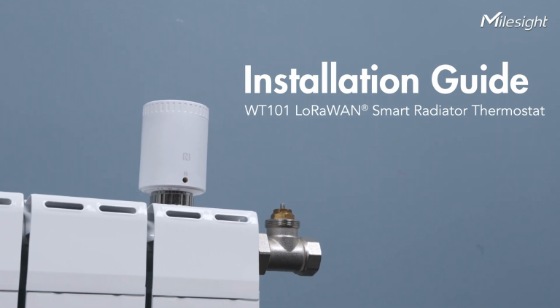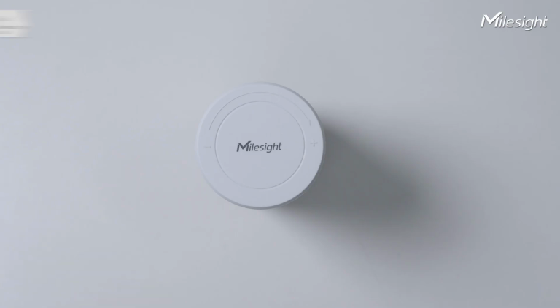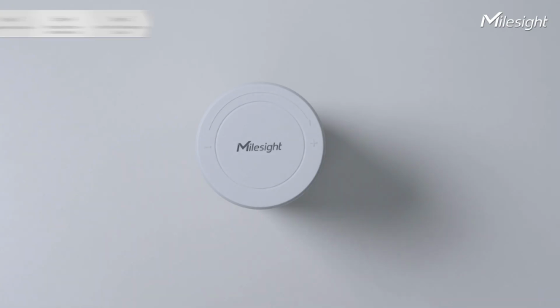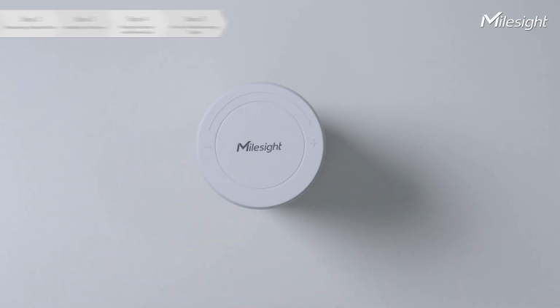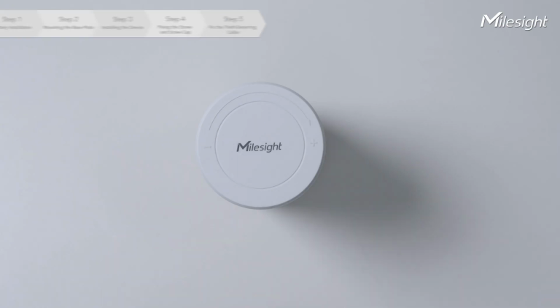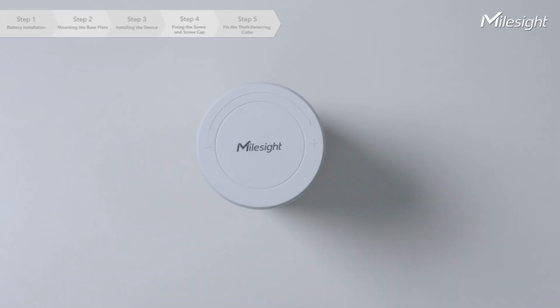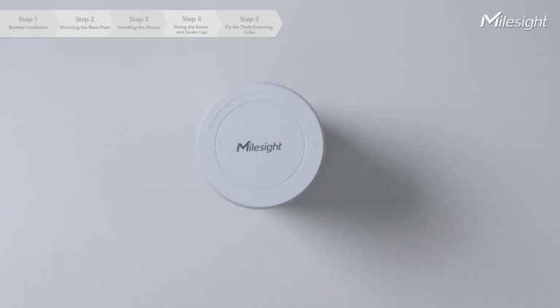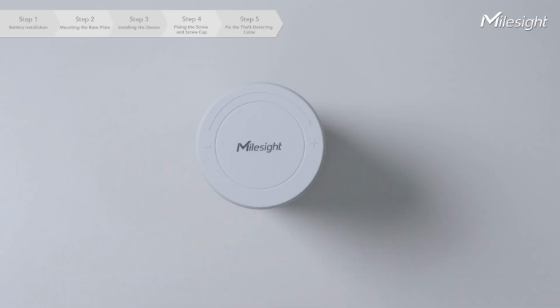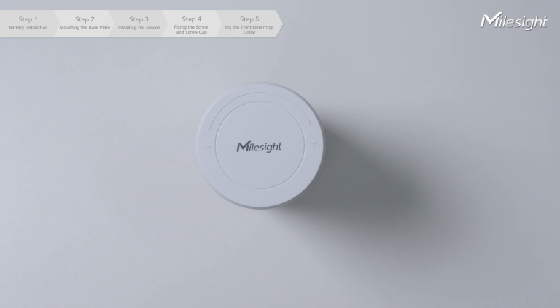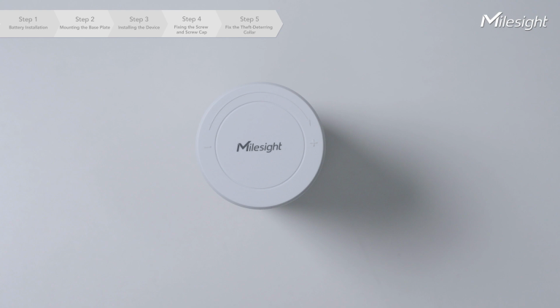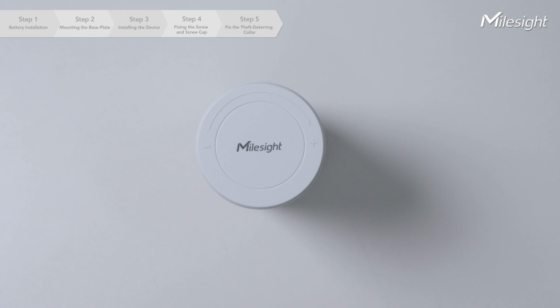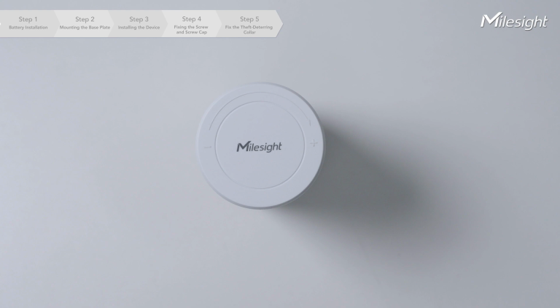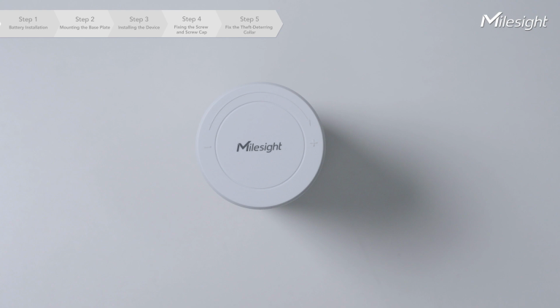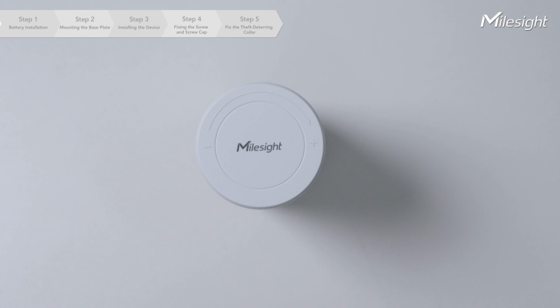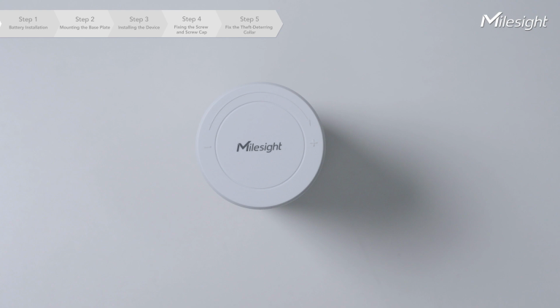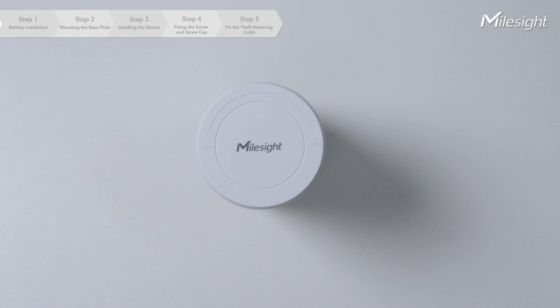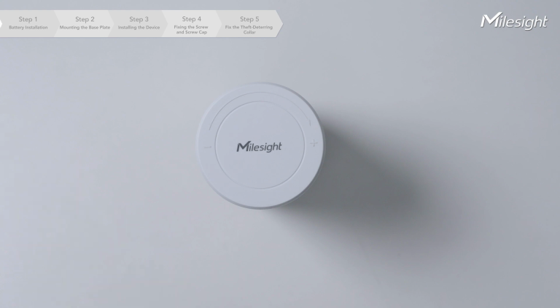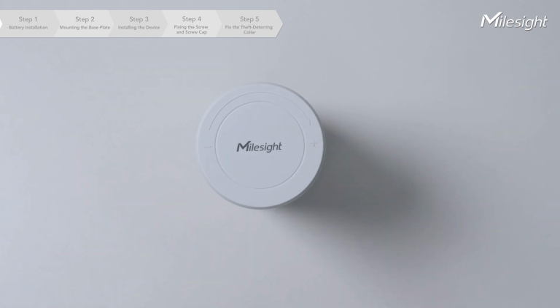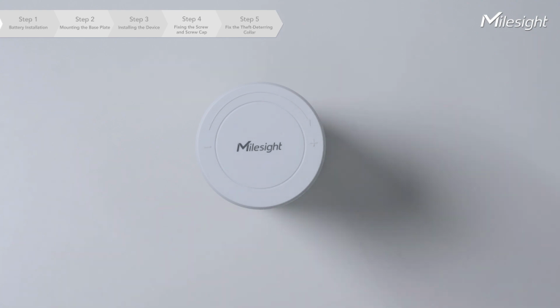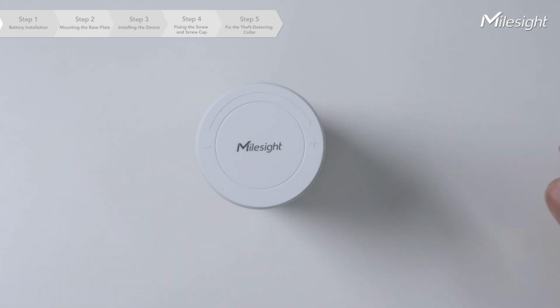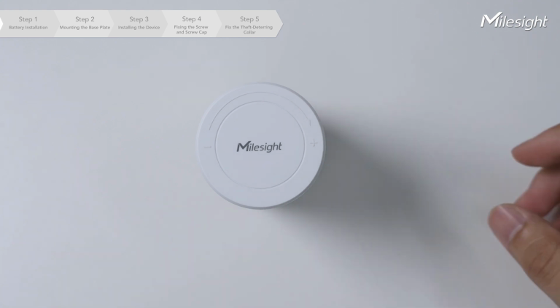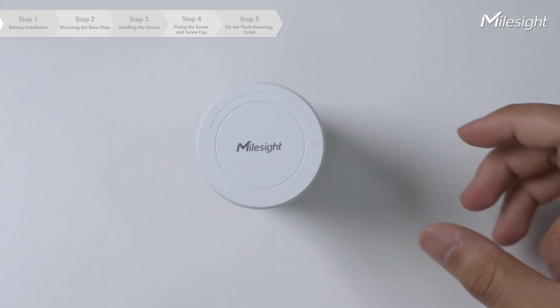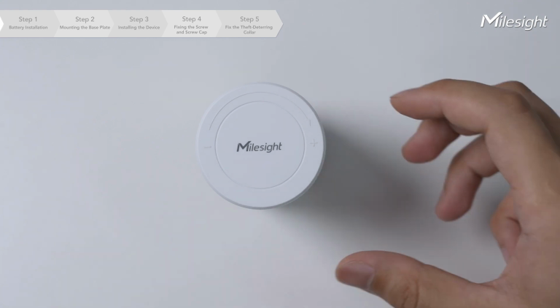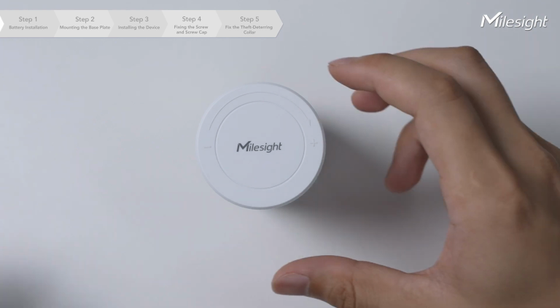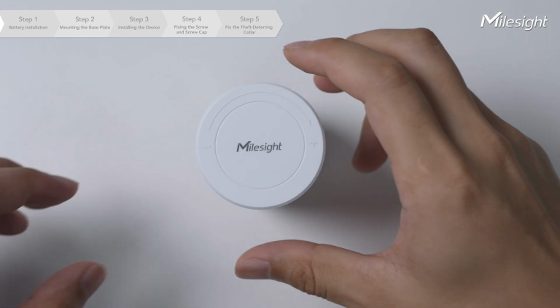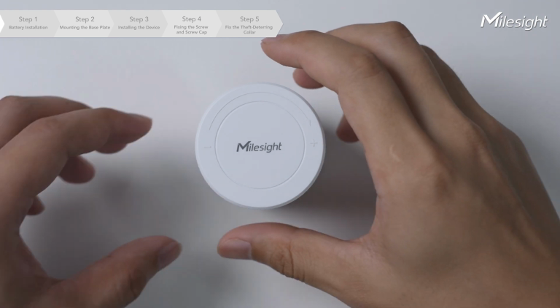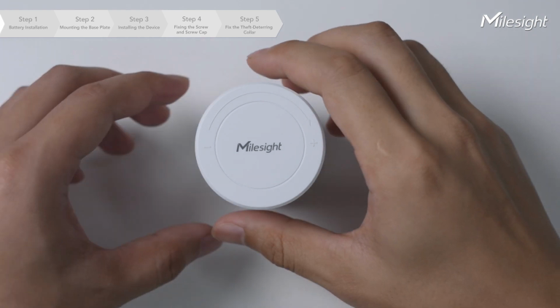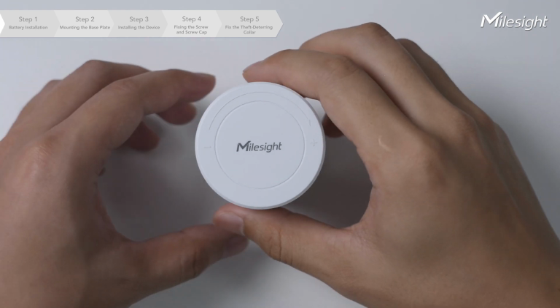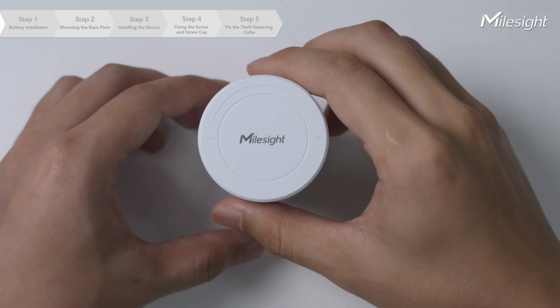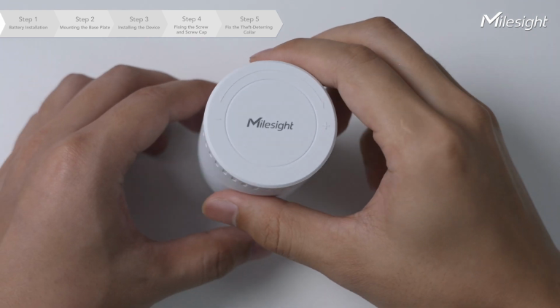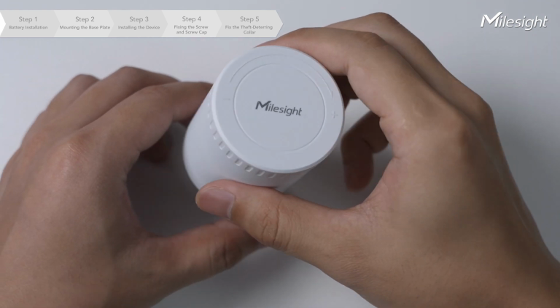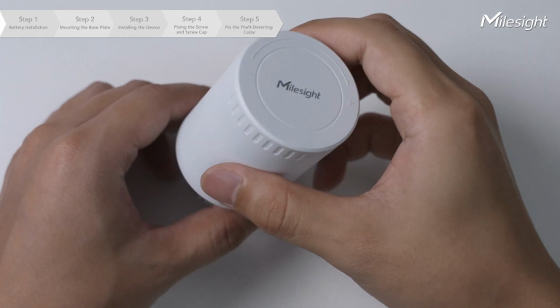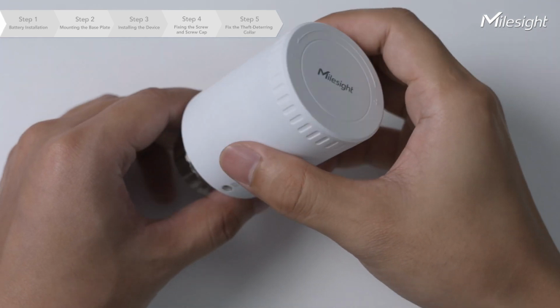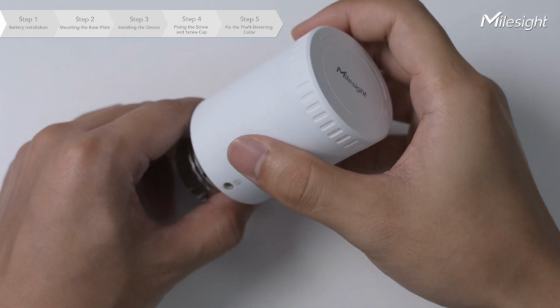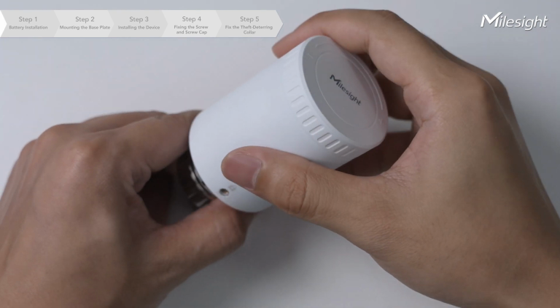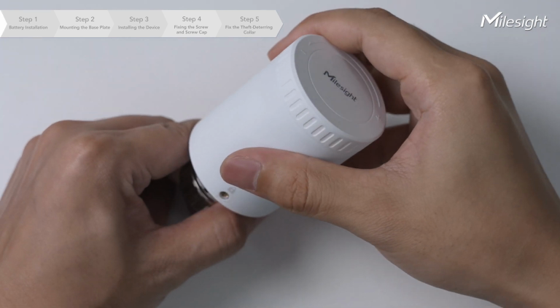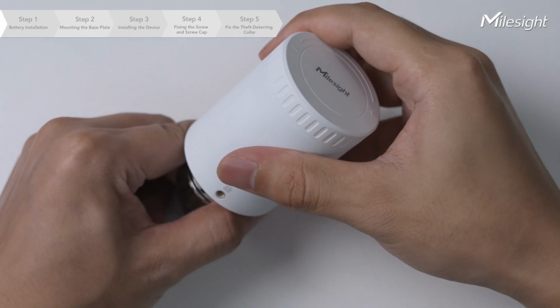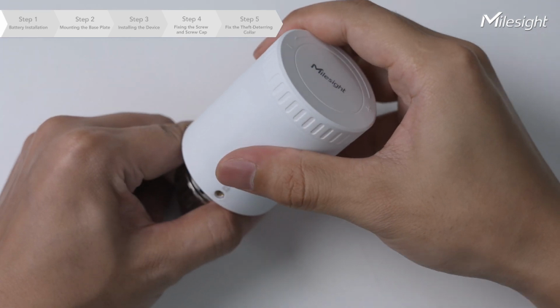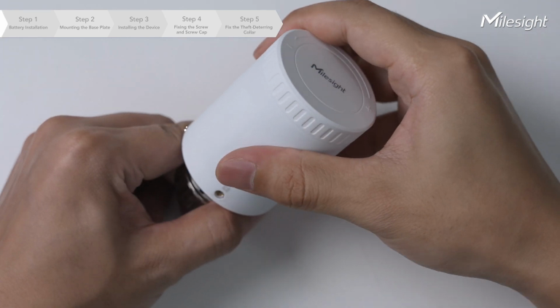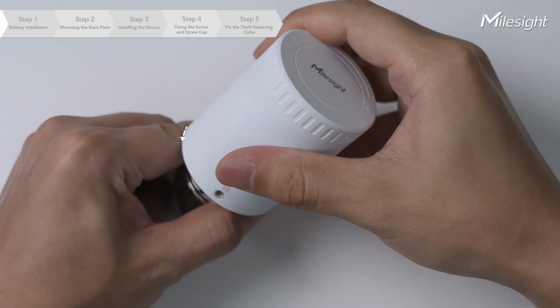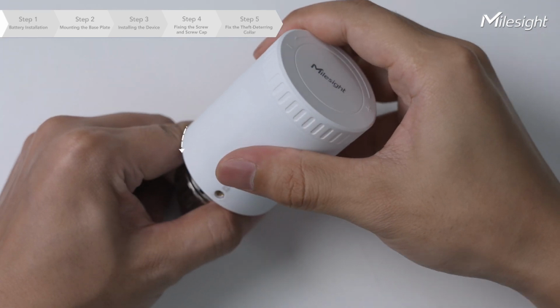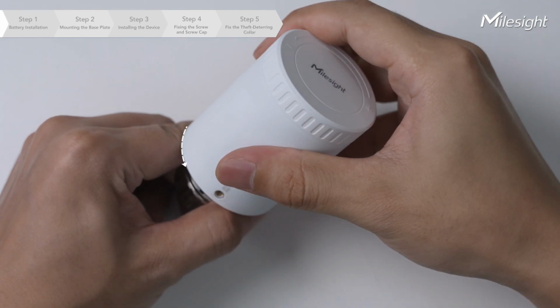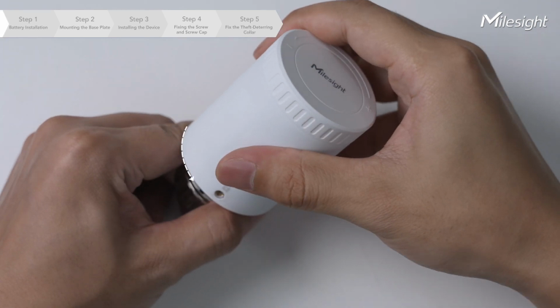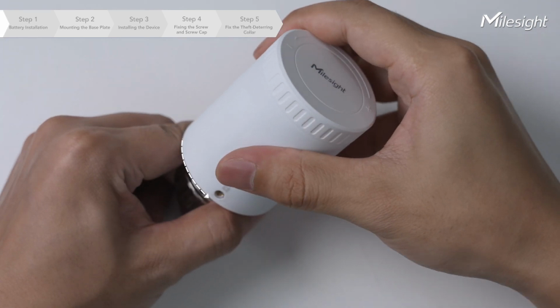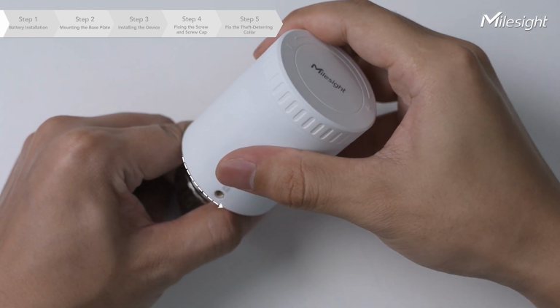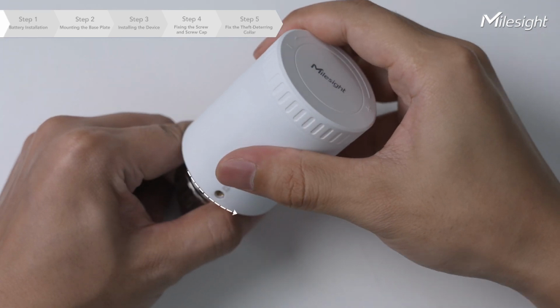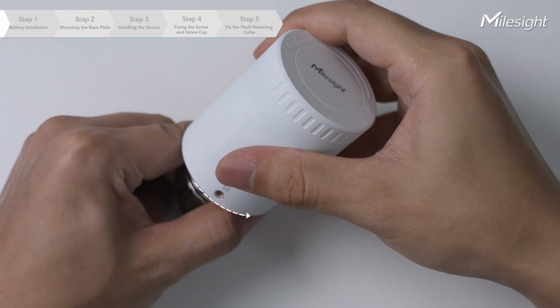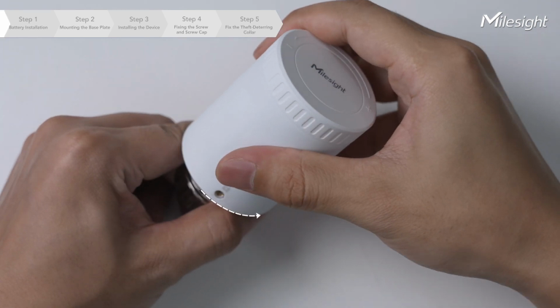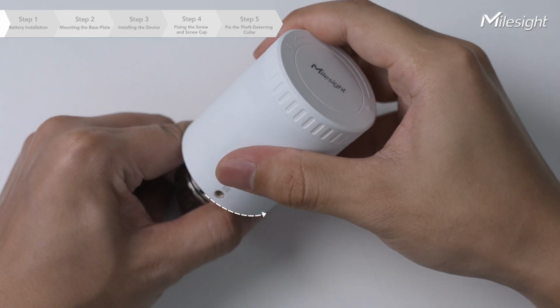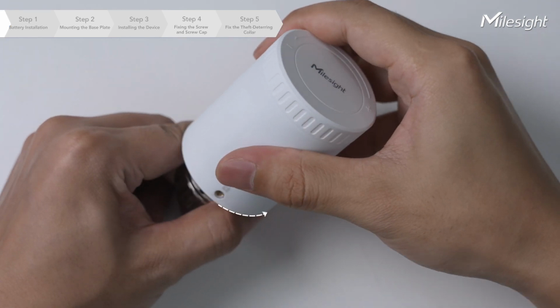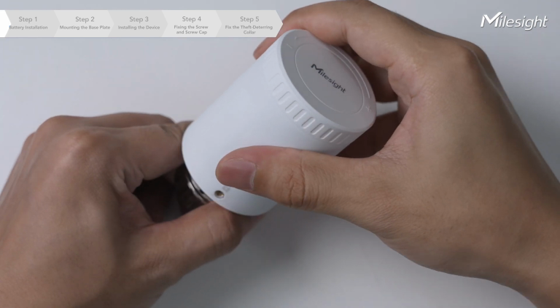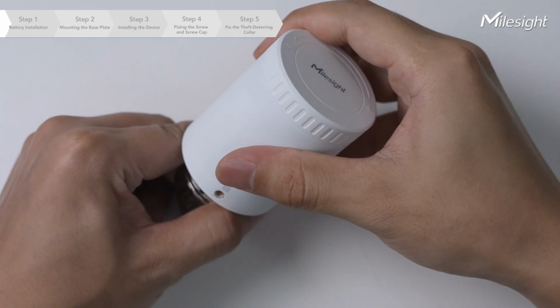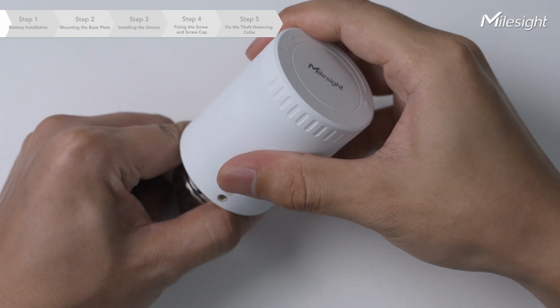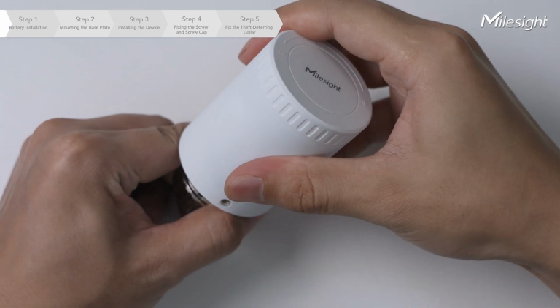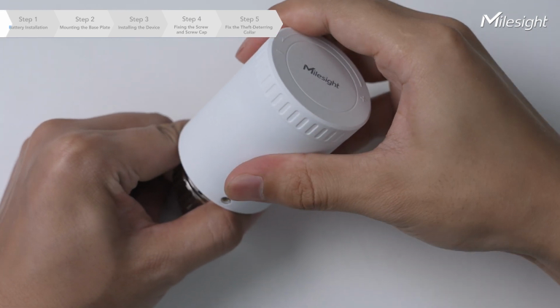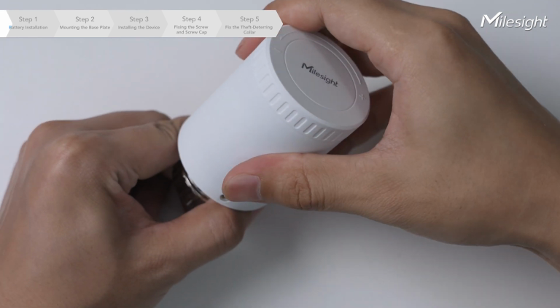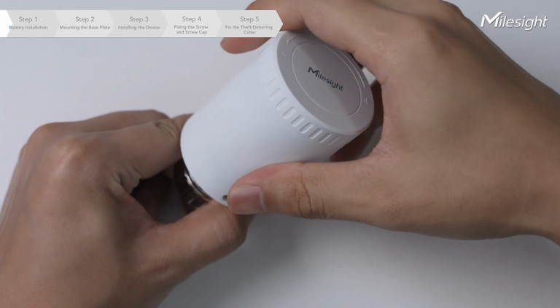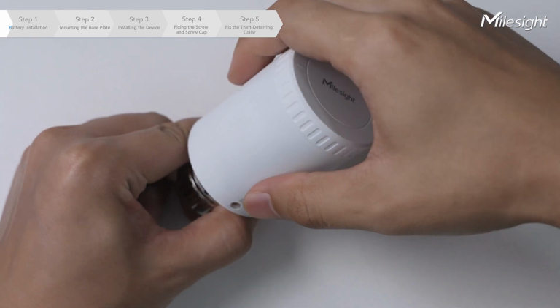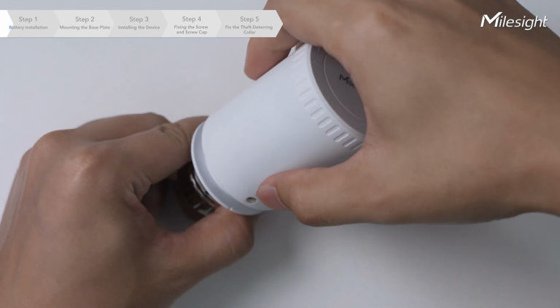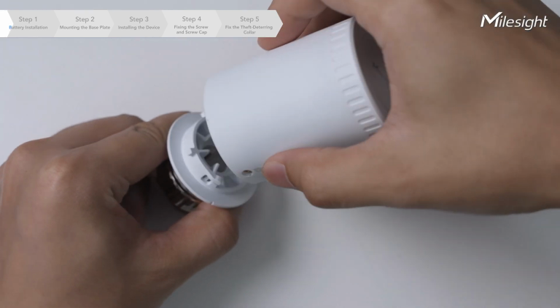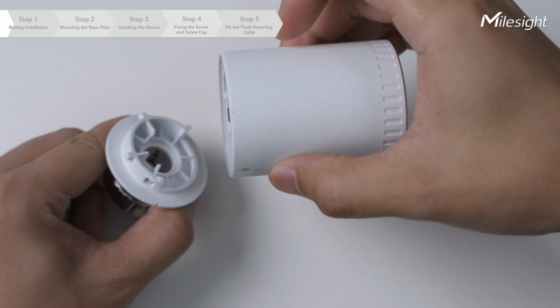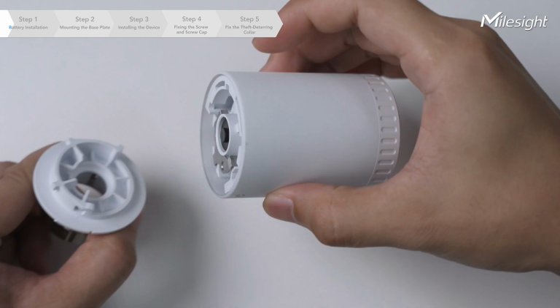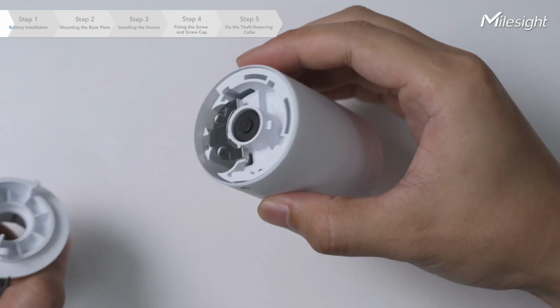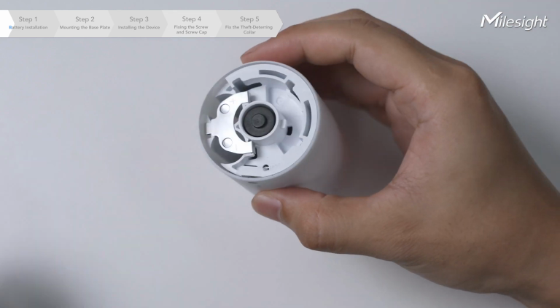Begin by separating the base plate from the device. Rotate it anti-clockwise to detach.